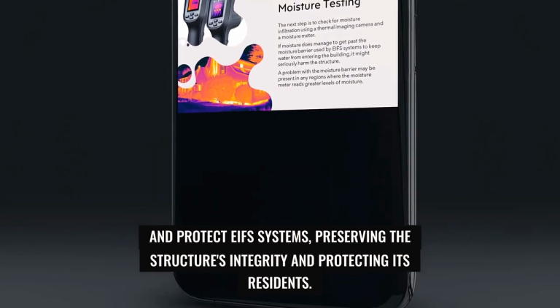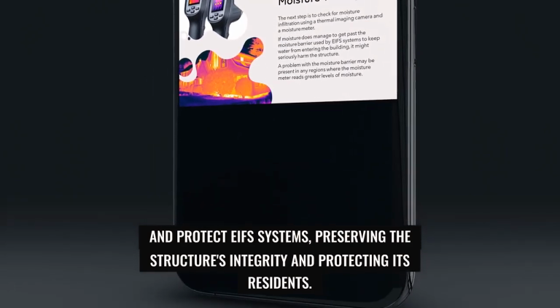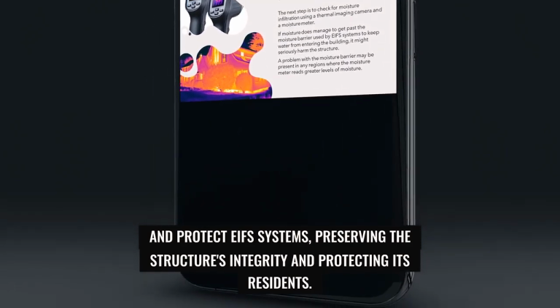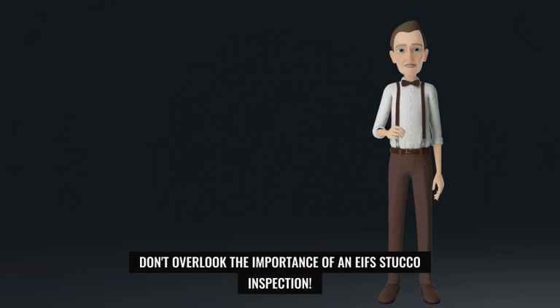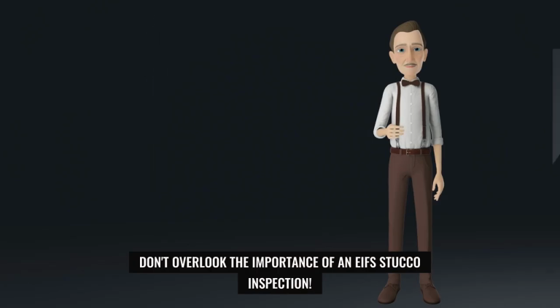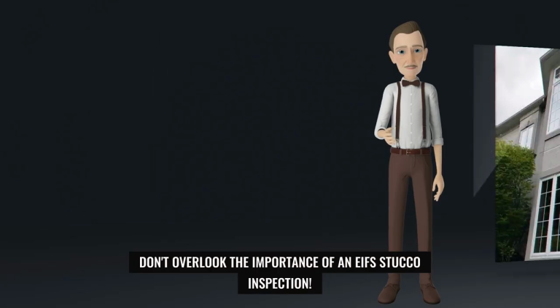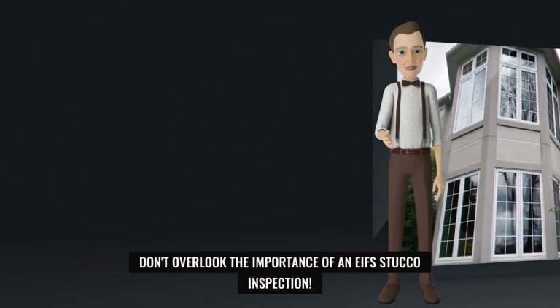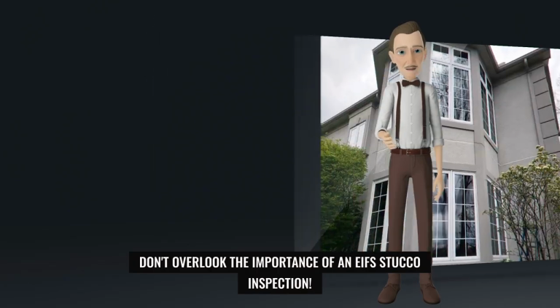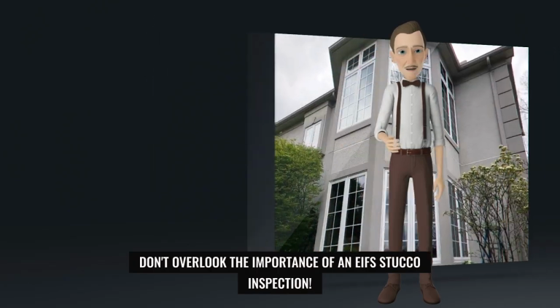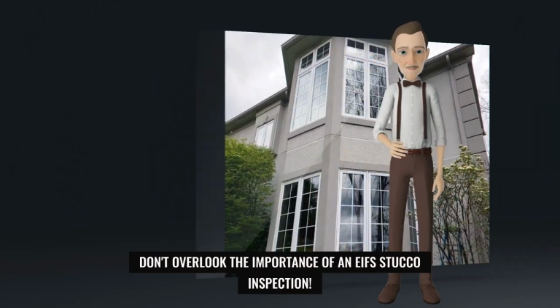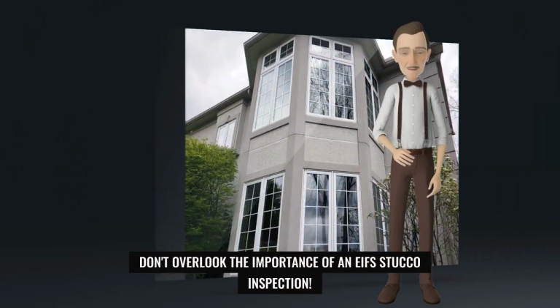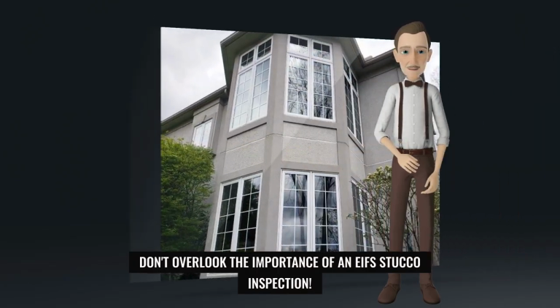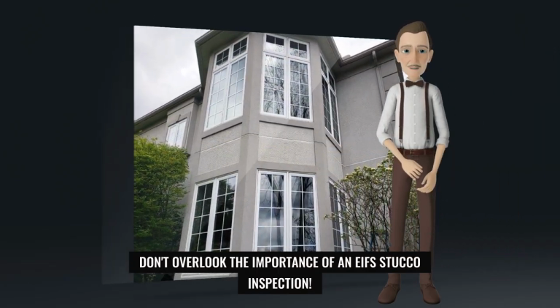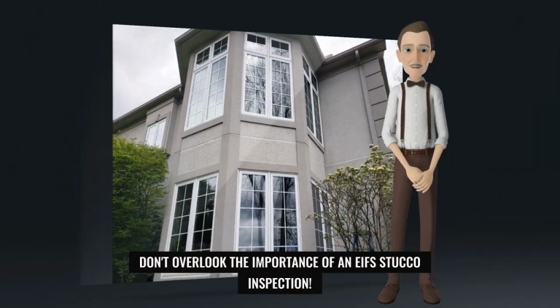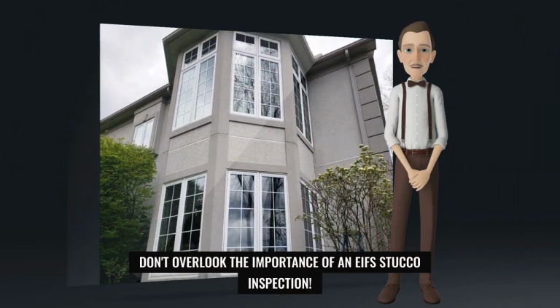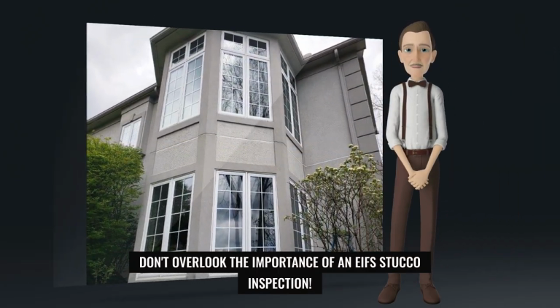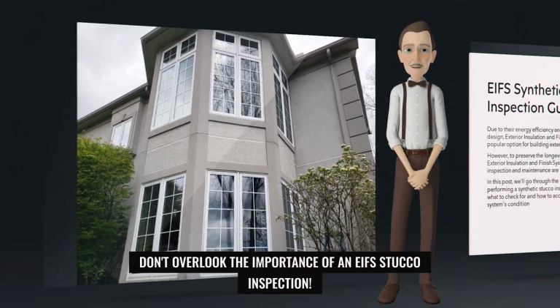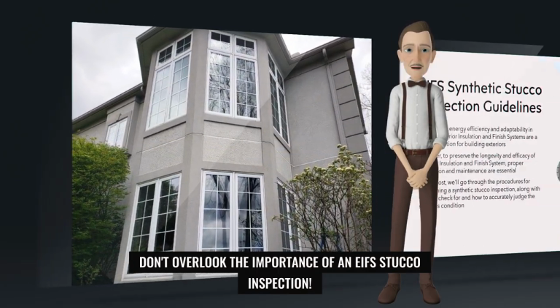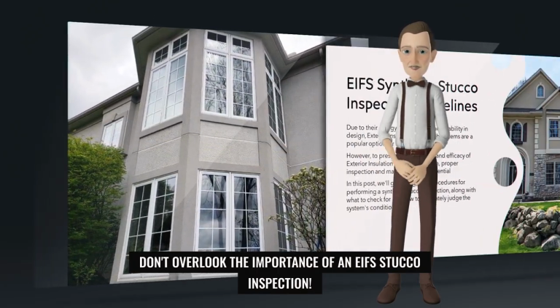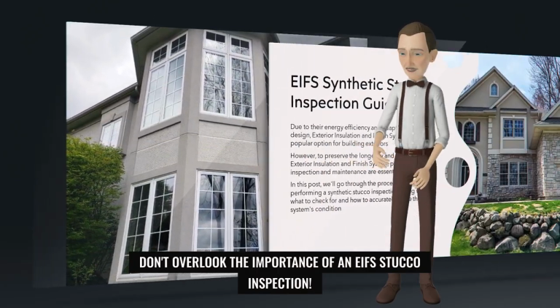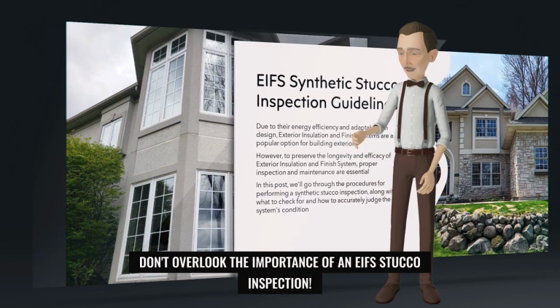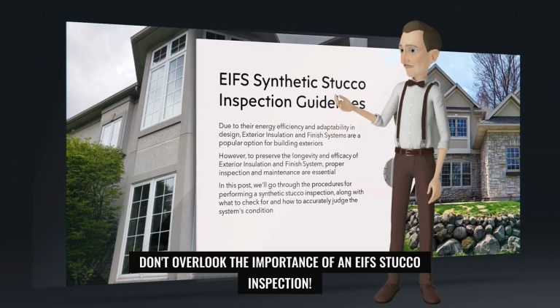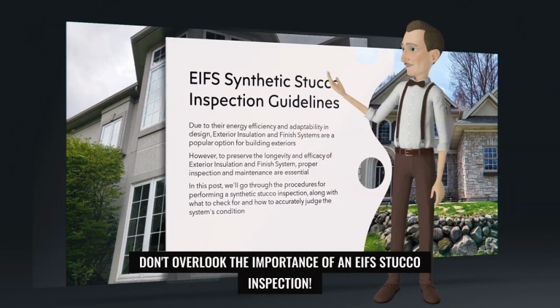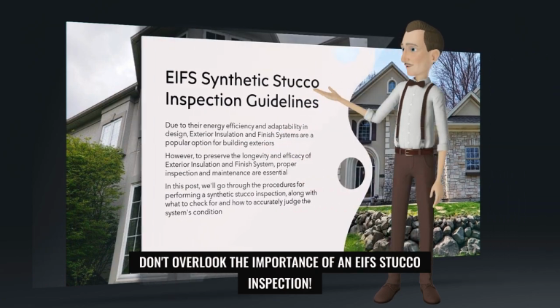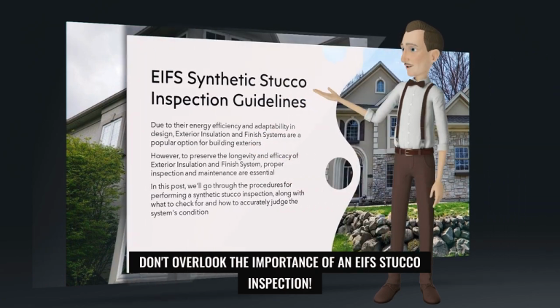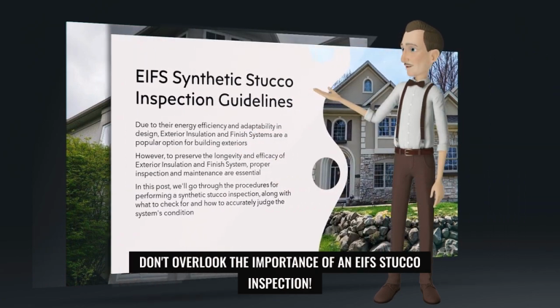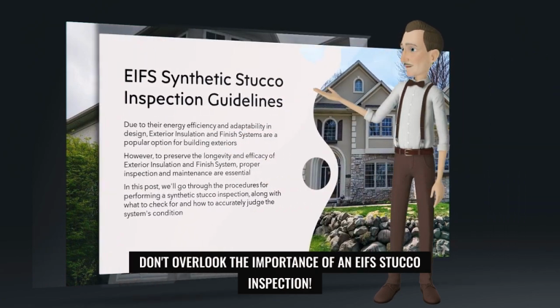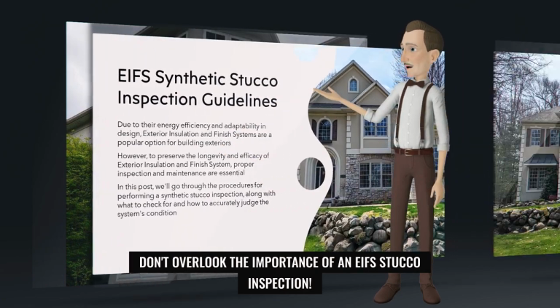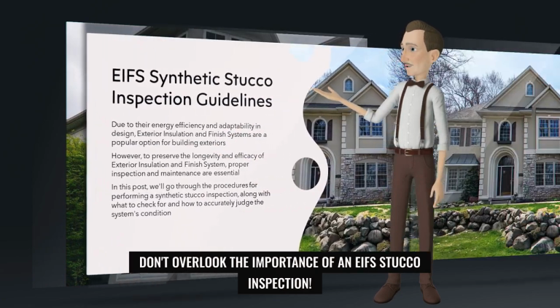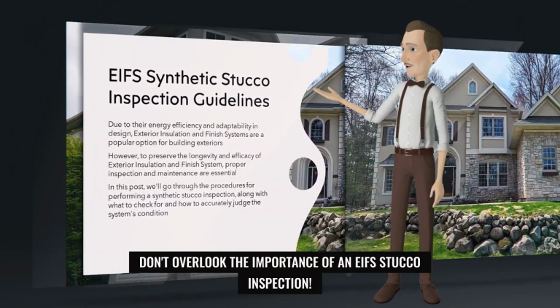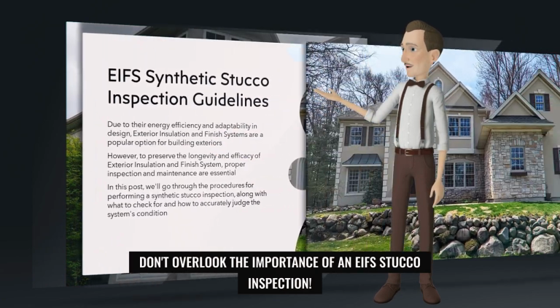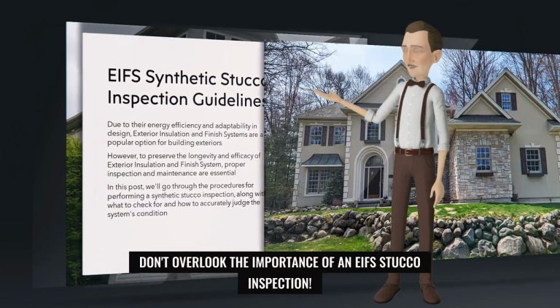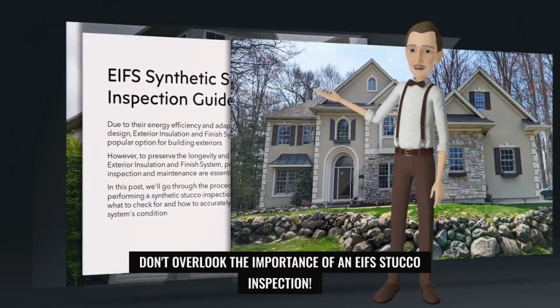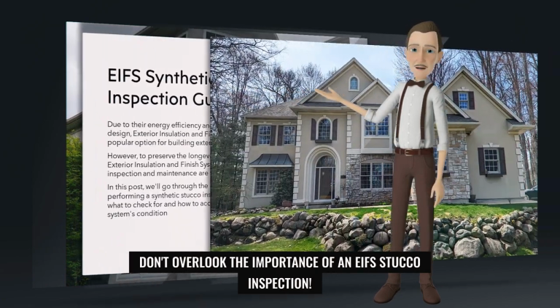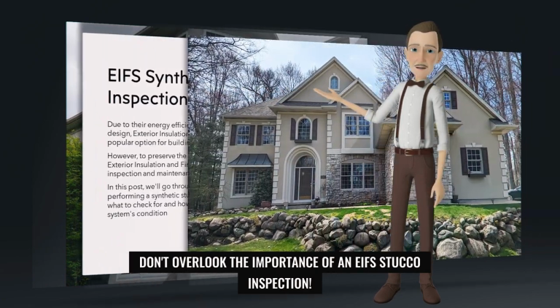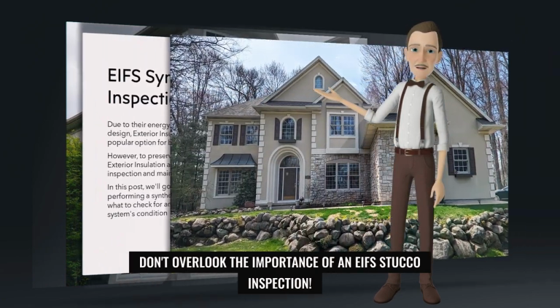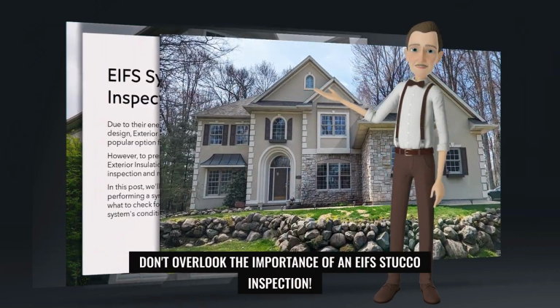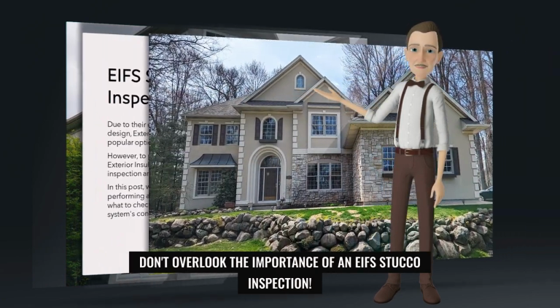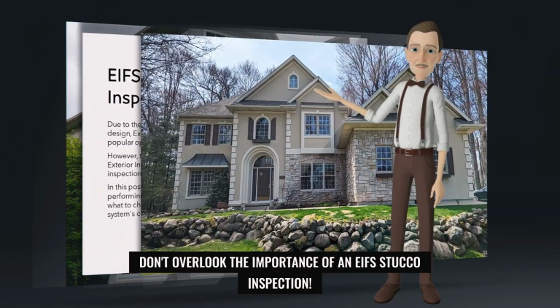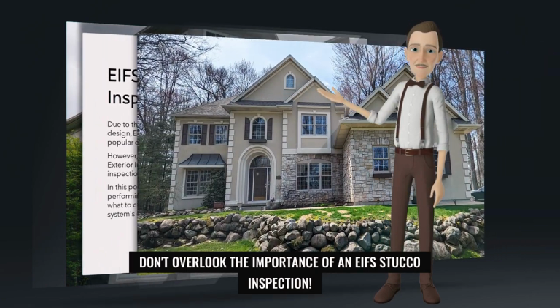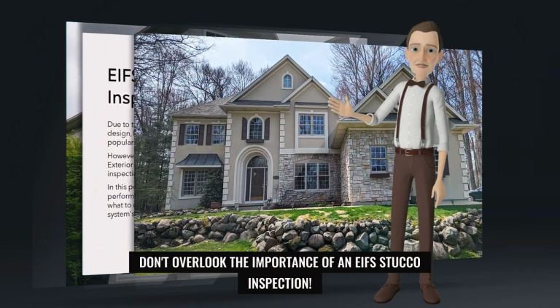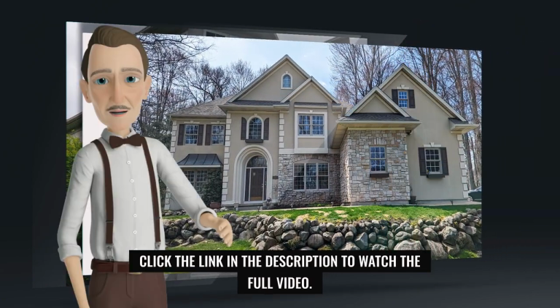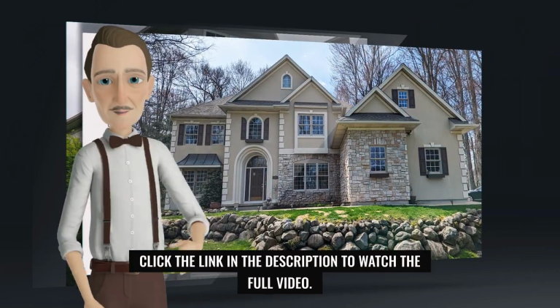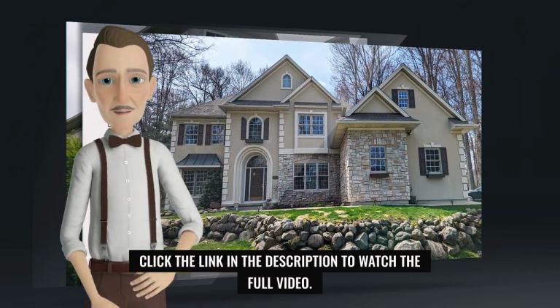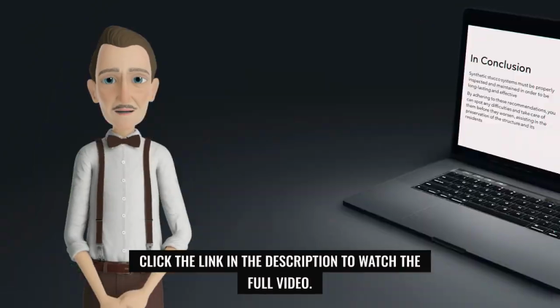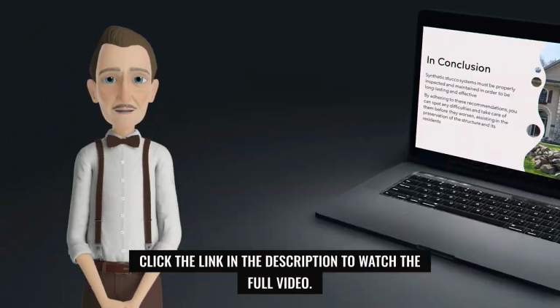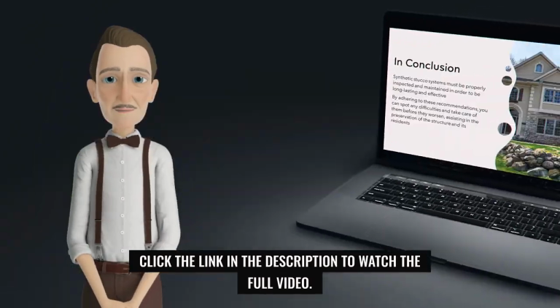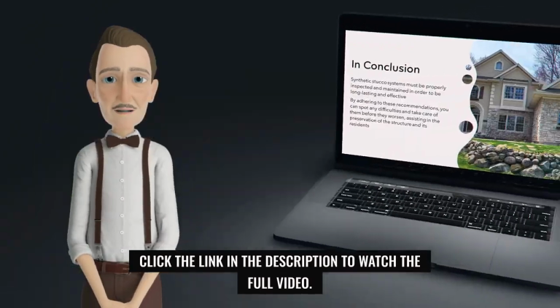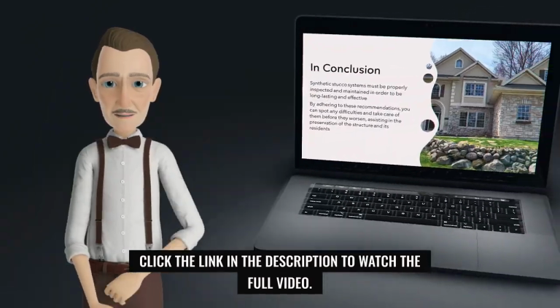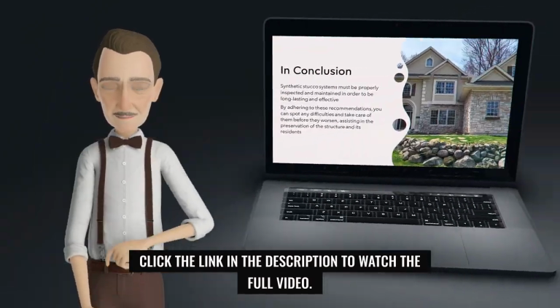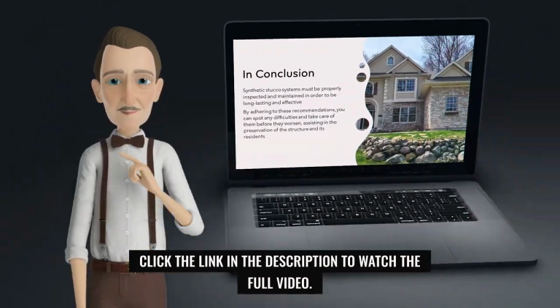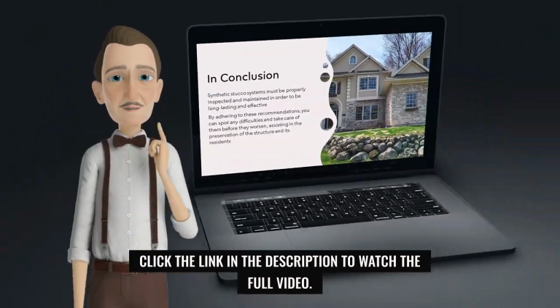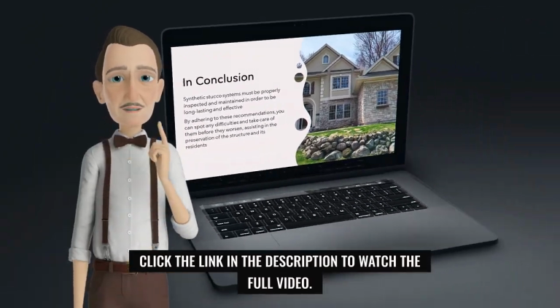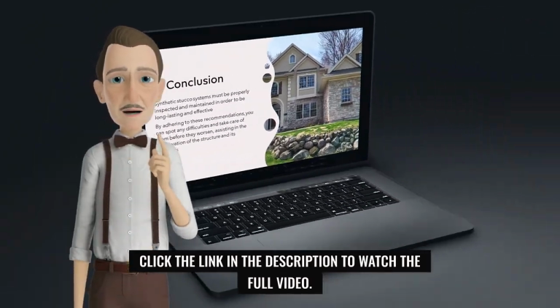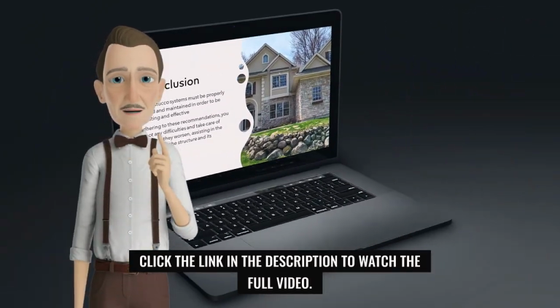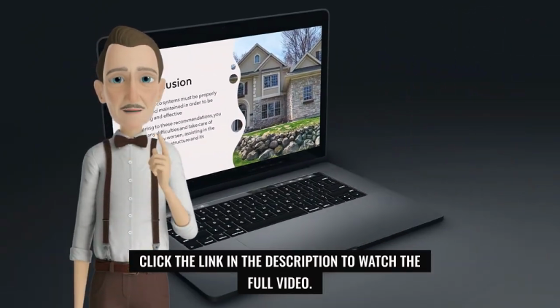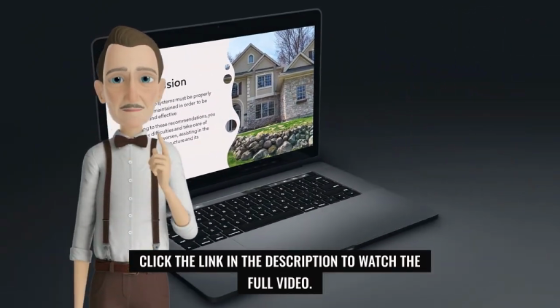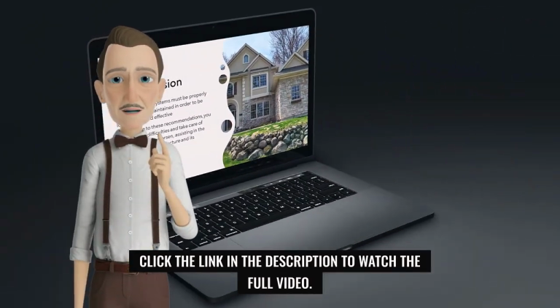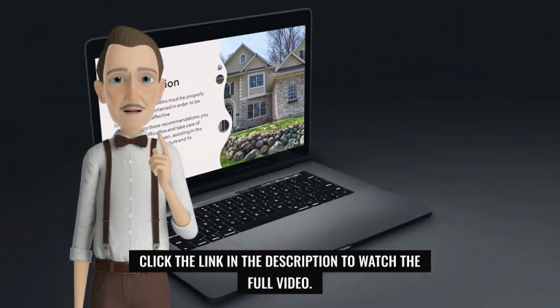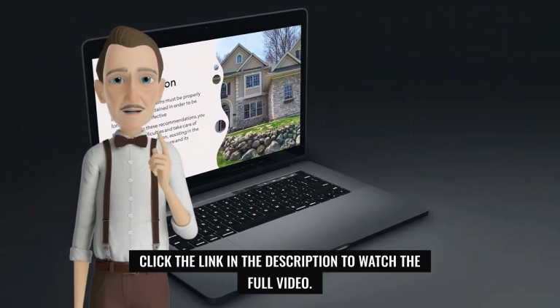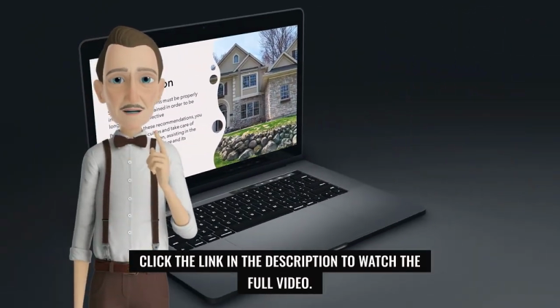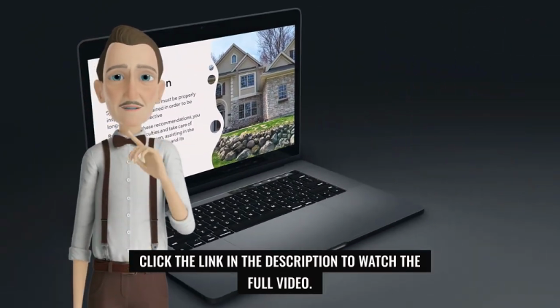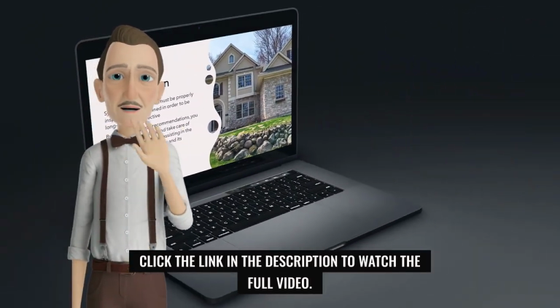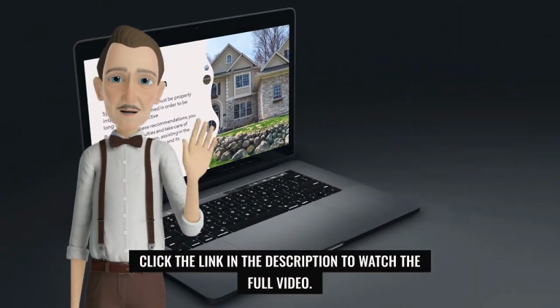Don't overlook the importance of an EIFS stucco inspection. Click the link in the description to watch the full video.